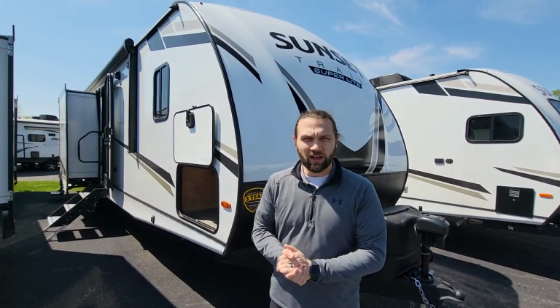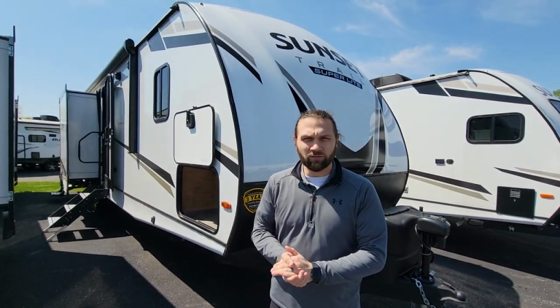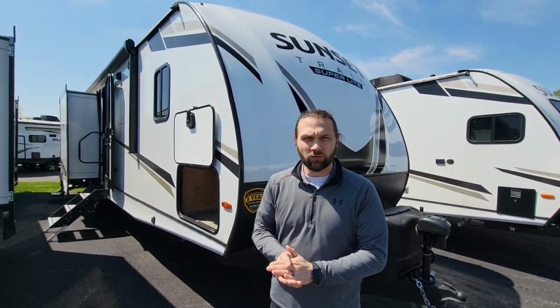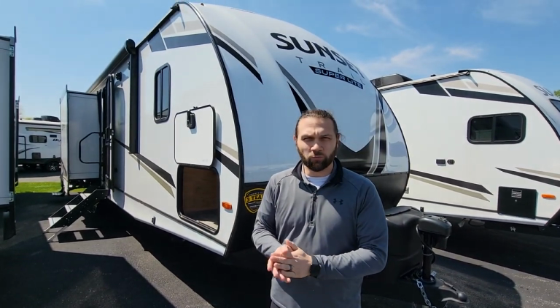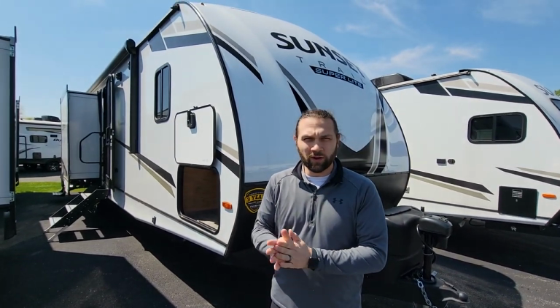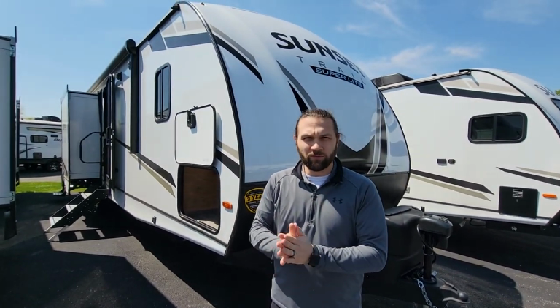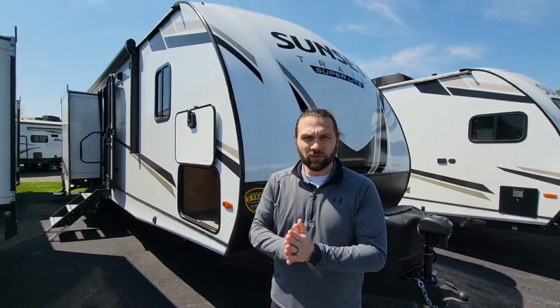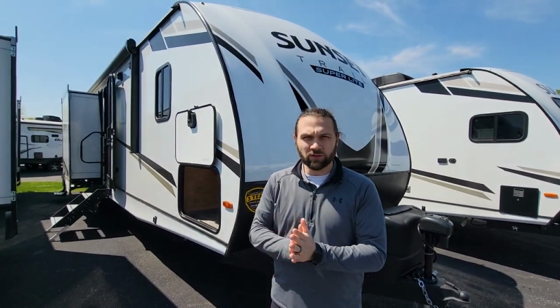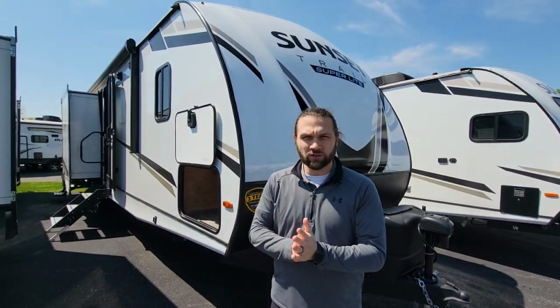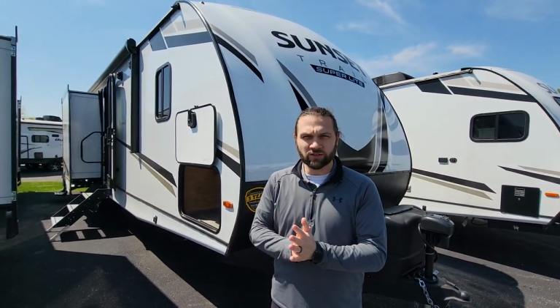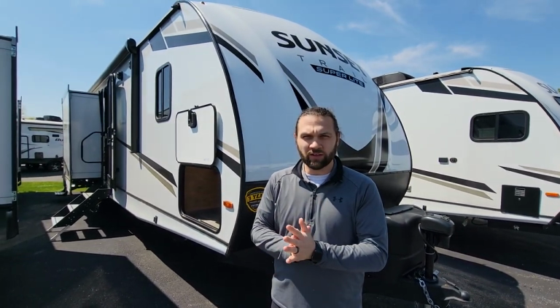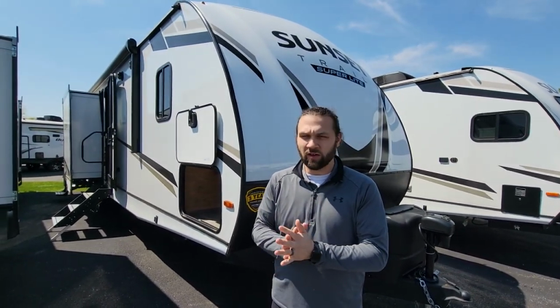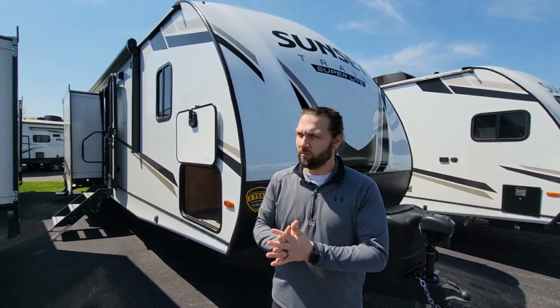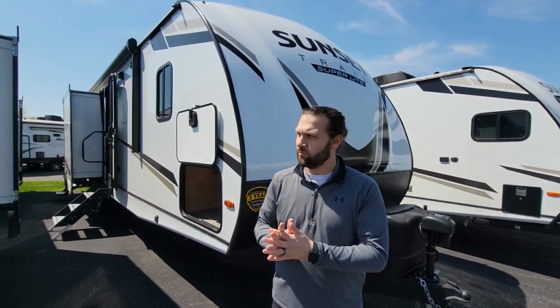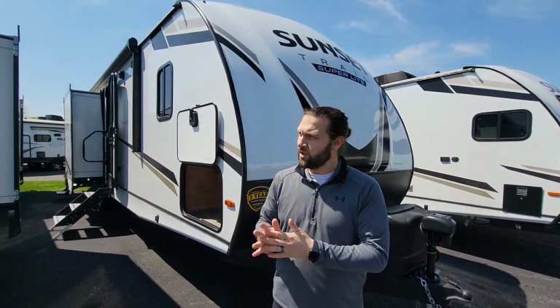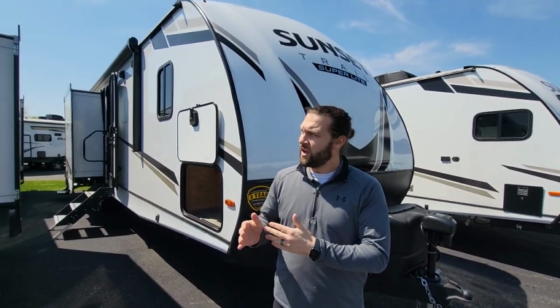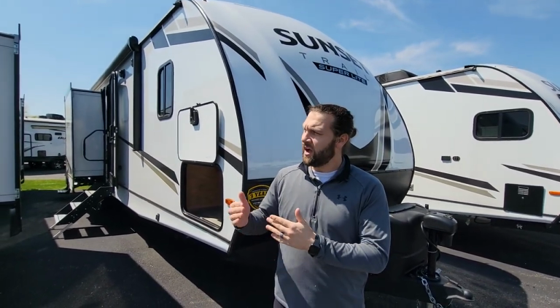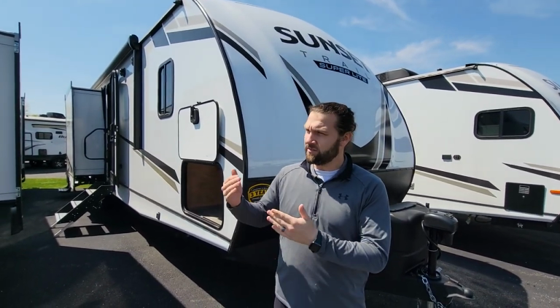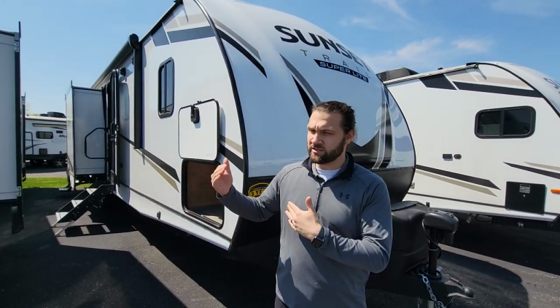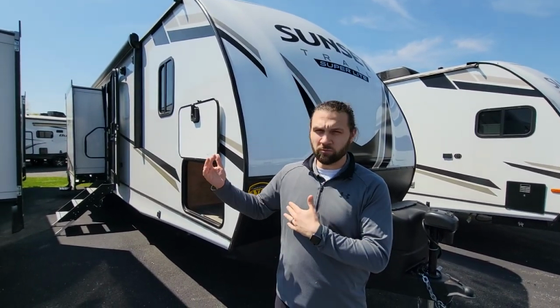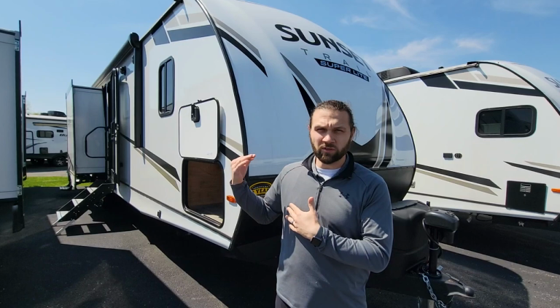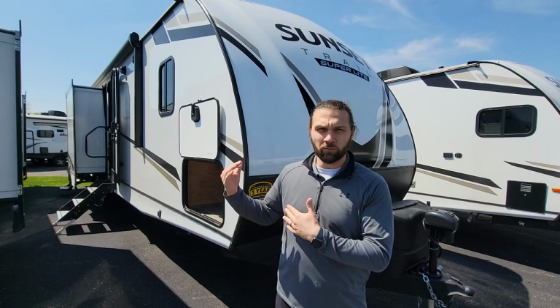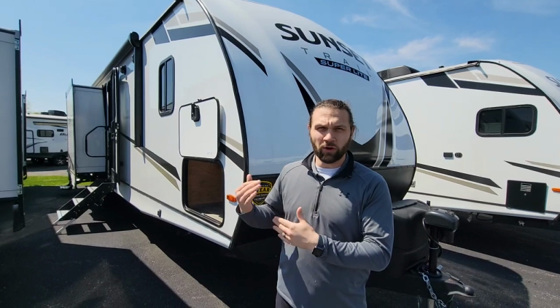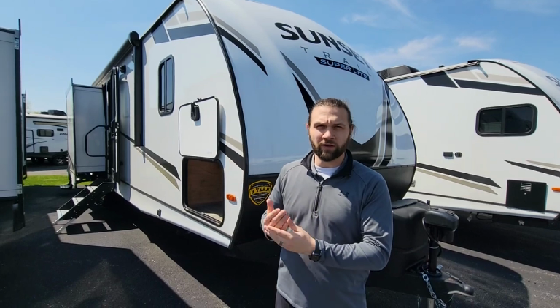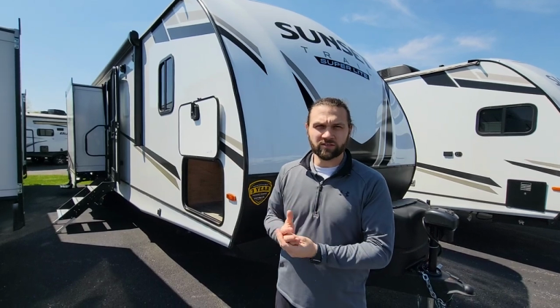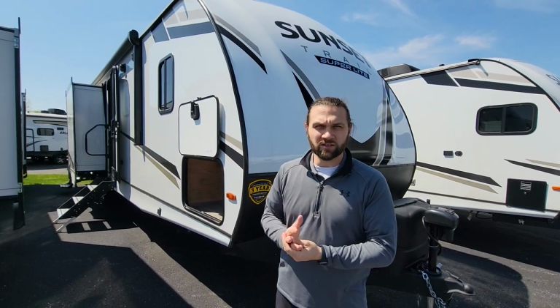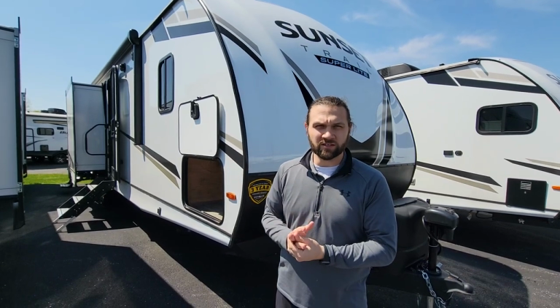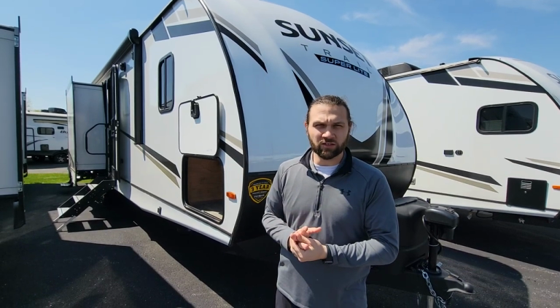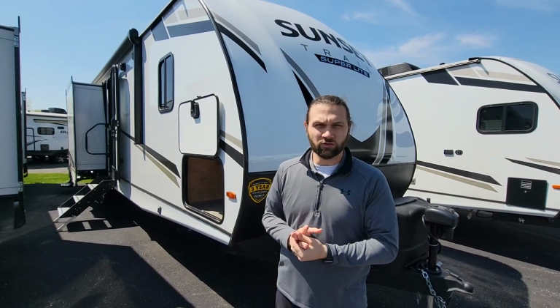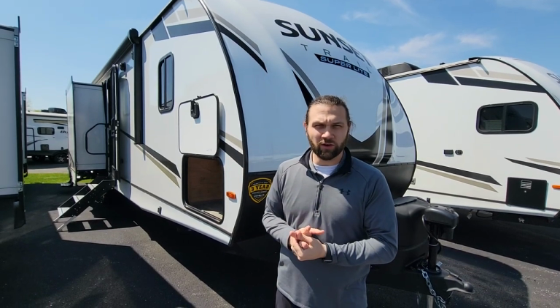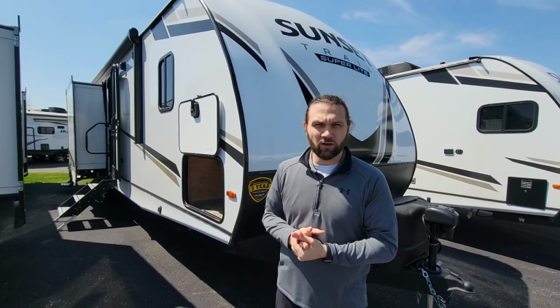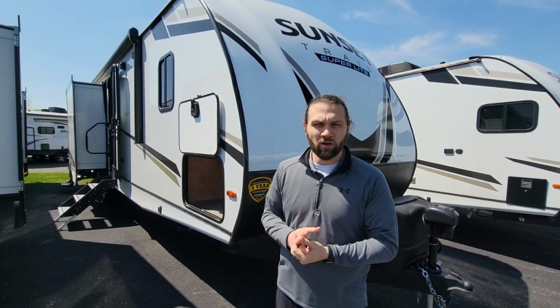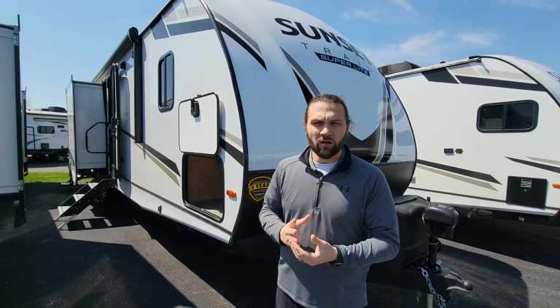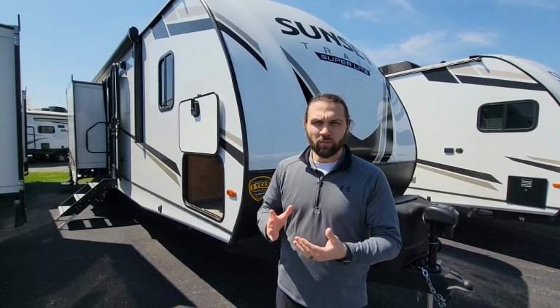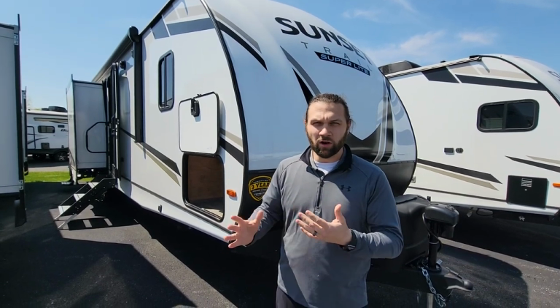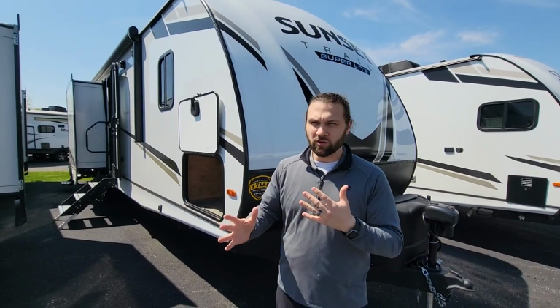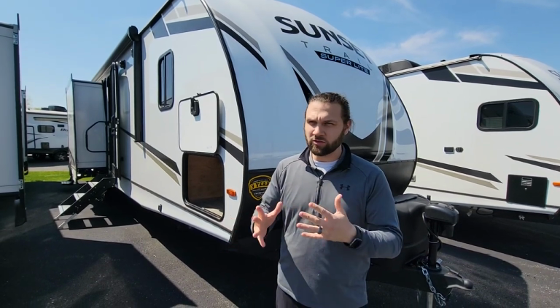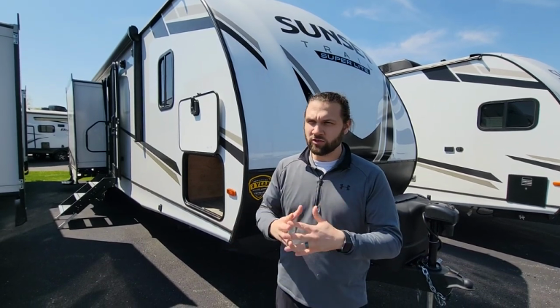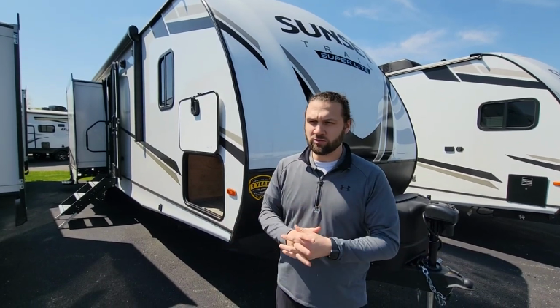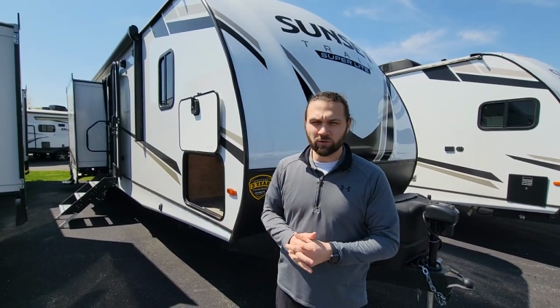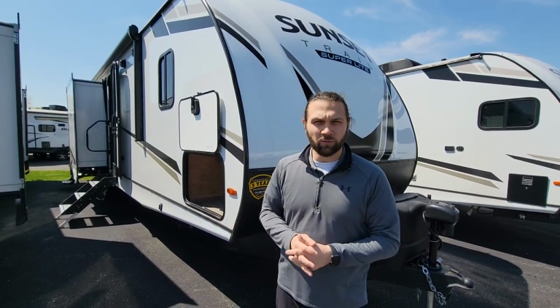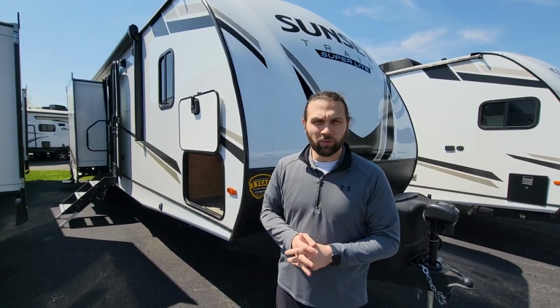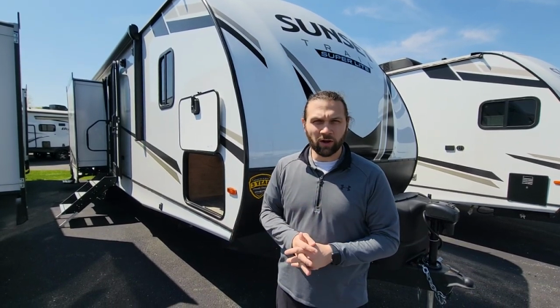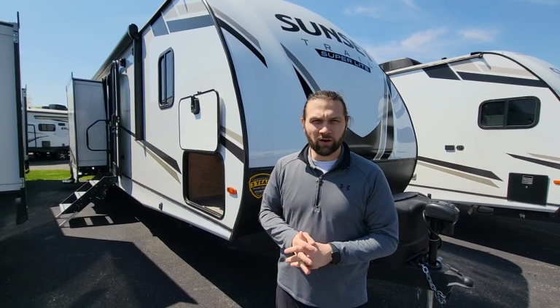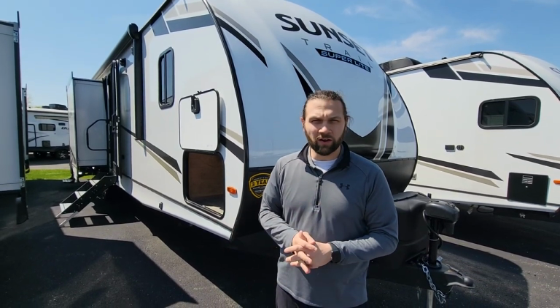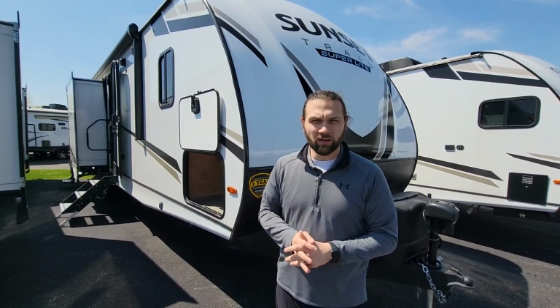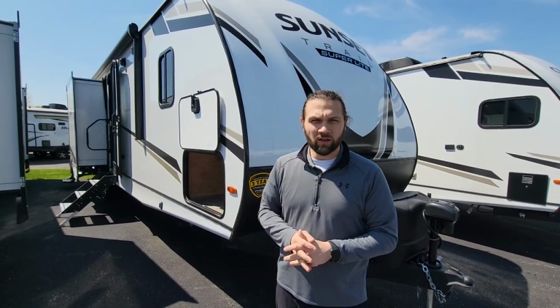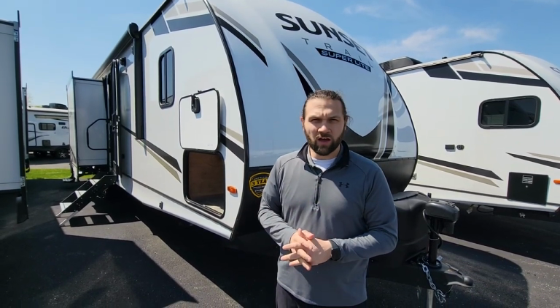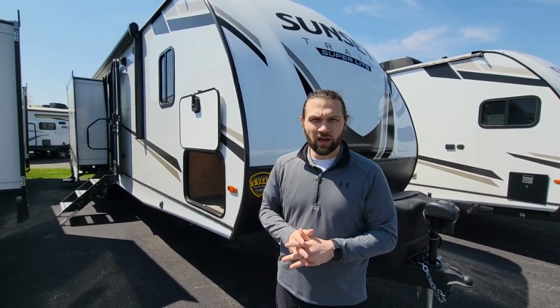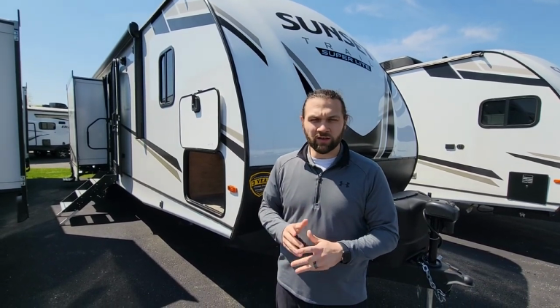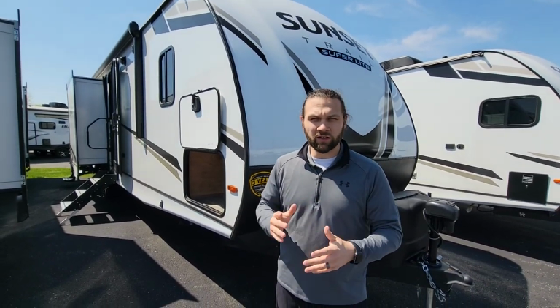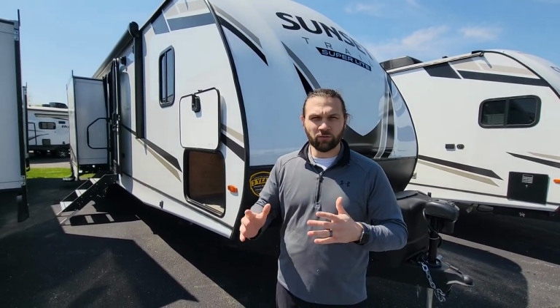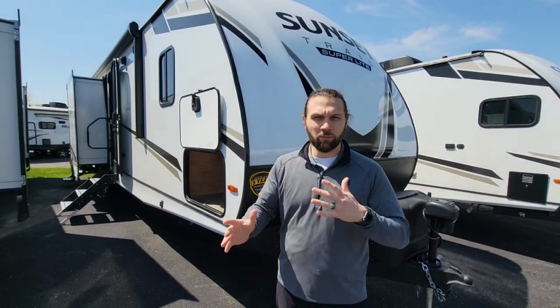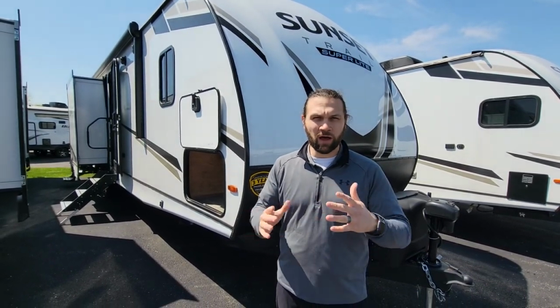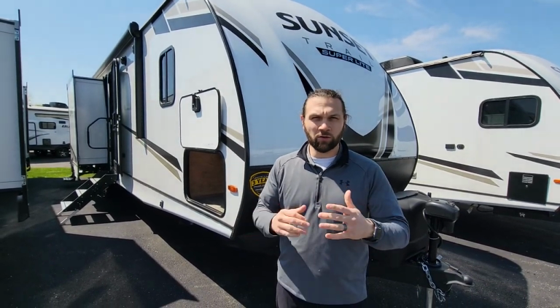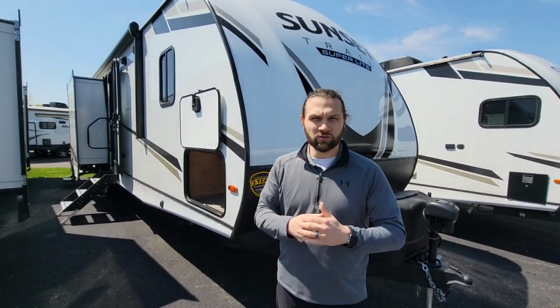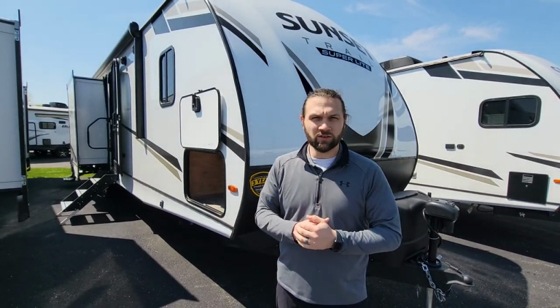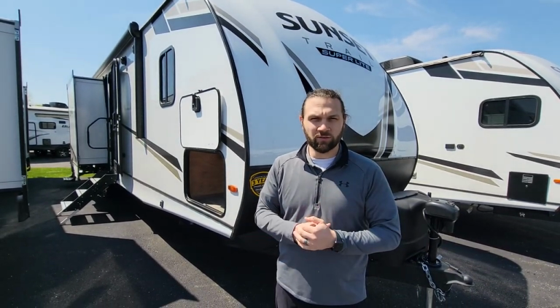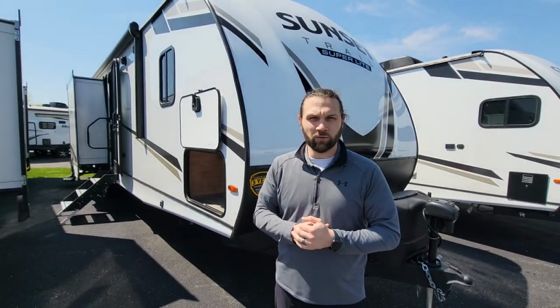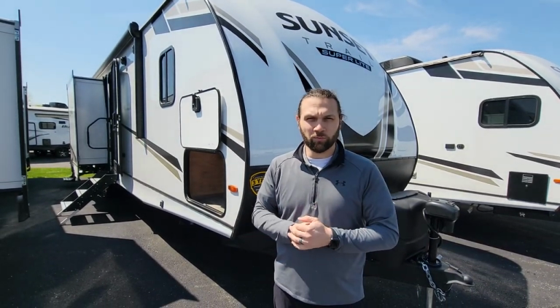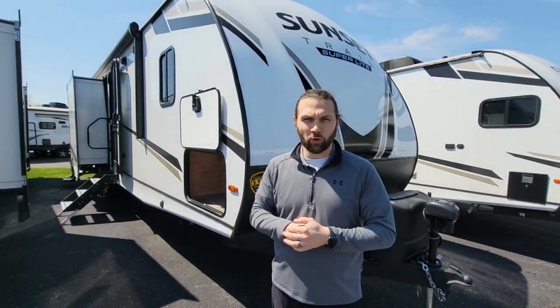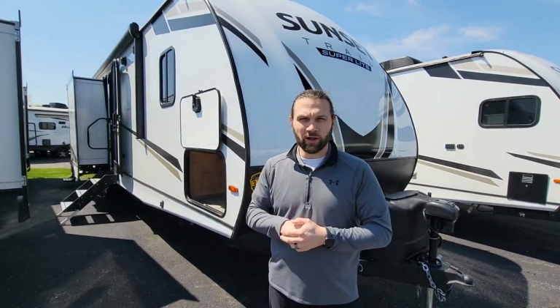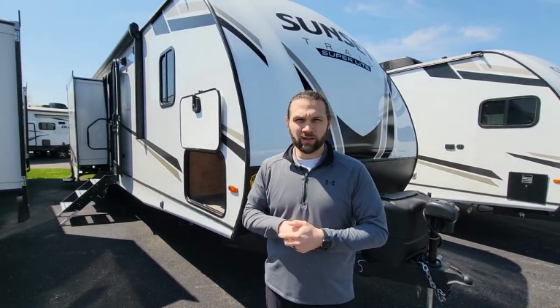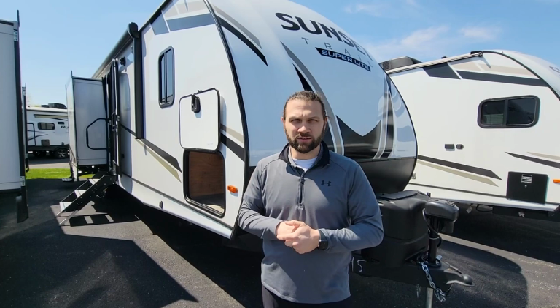There are a lot of great features that come with the brand of Sunset Trail, but also when comparing different models and different brands.